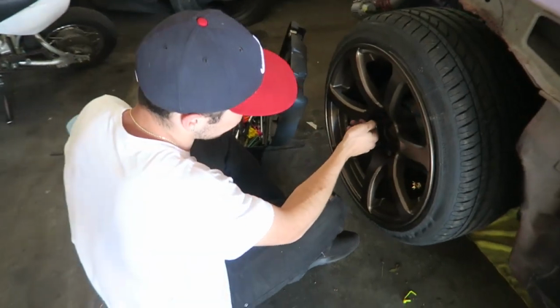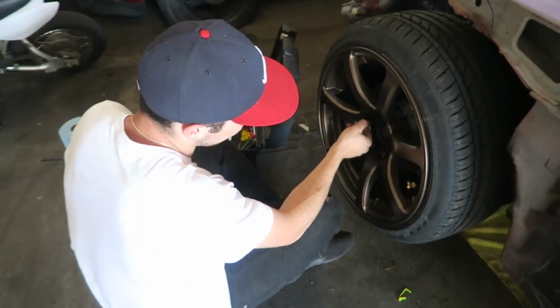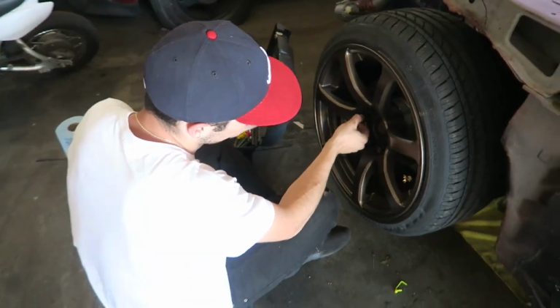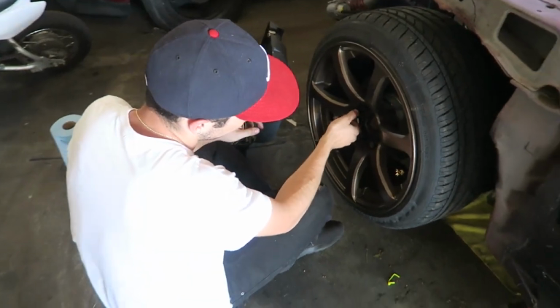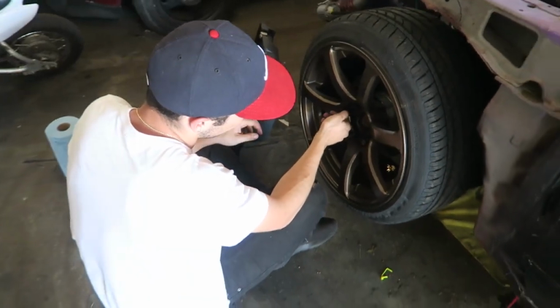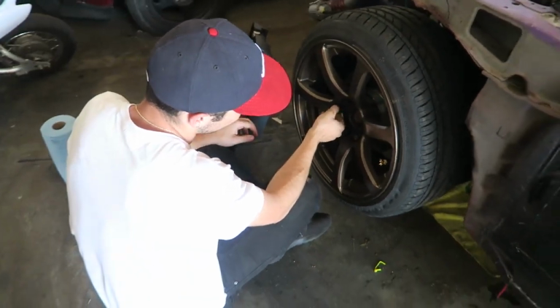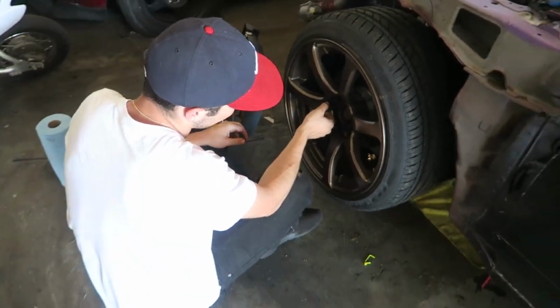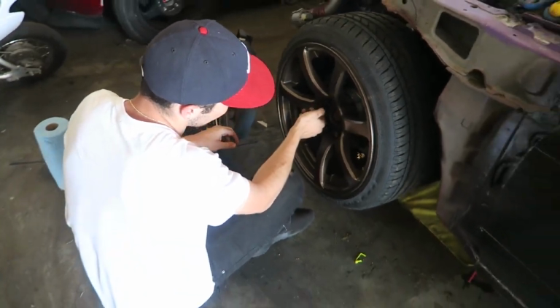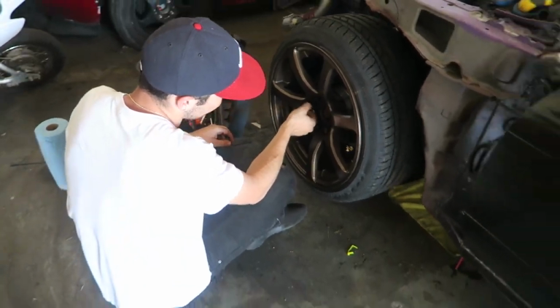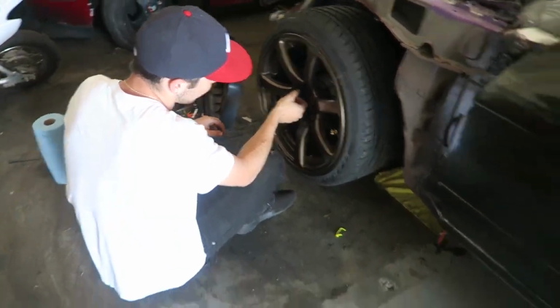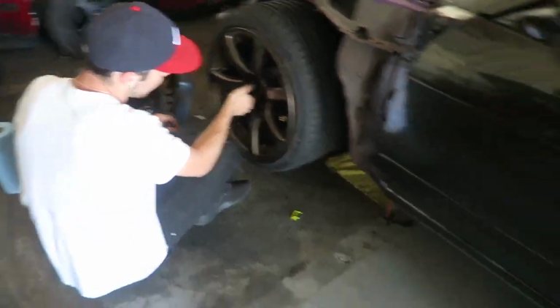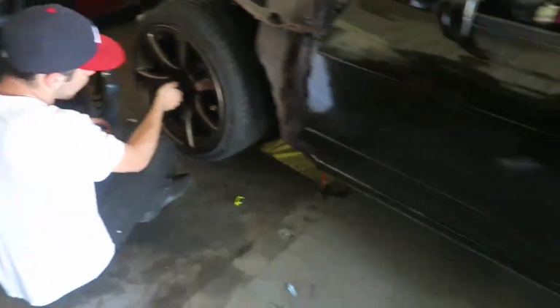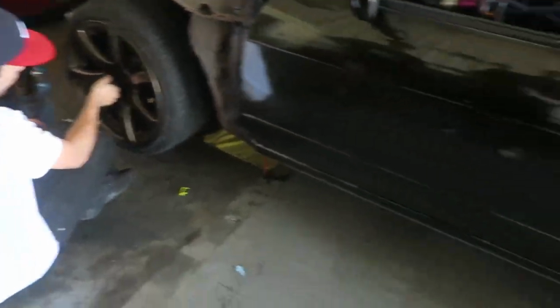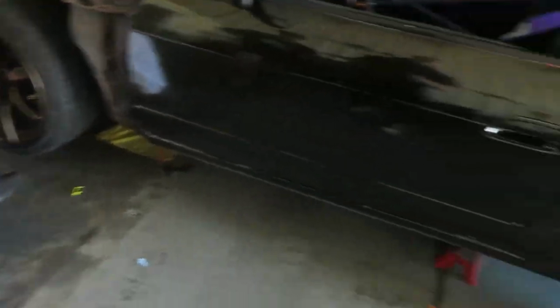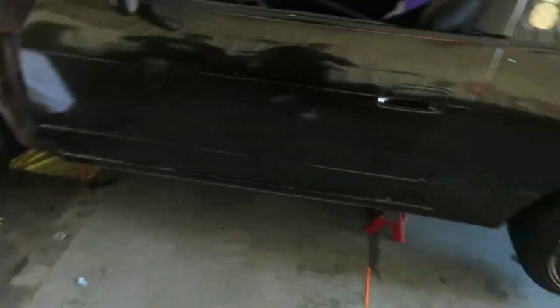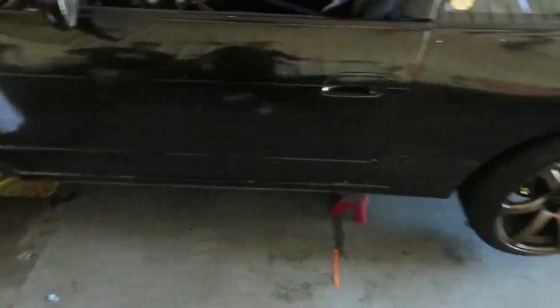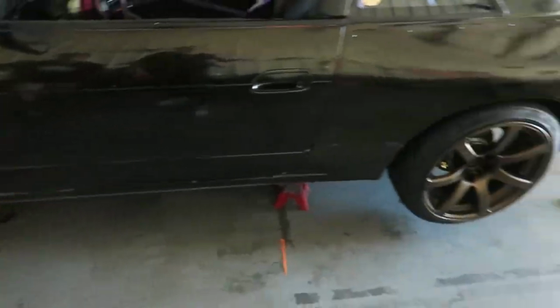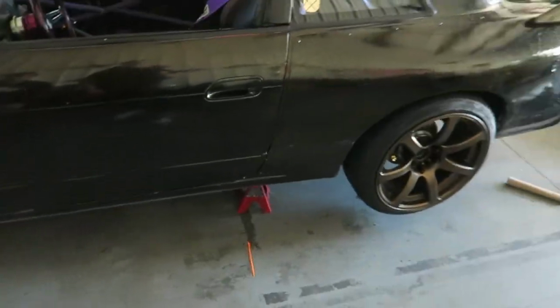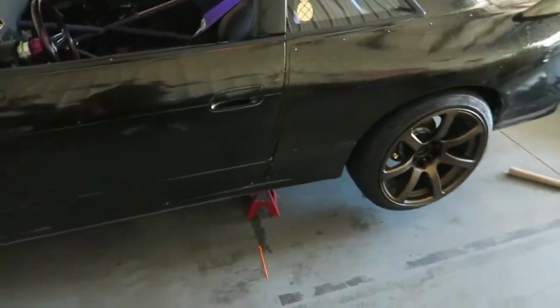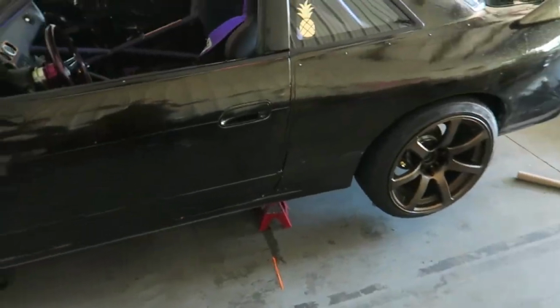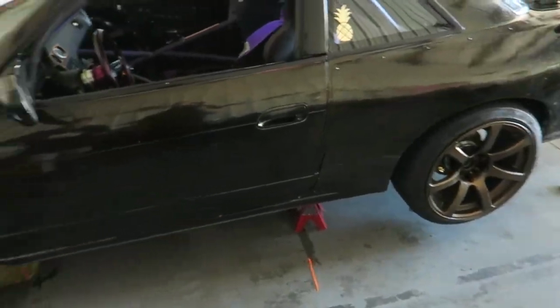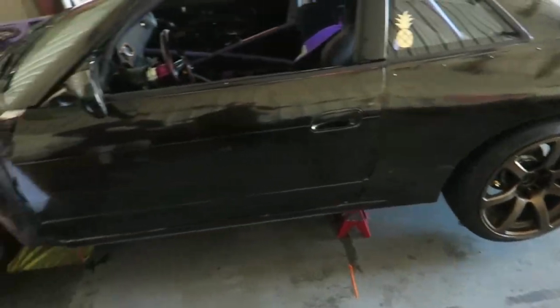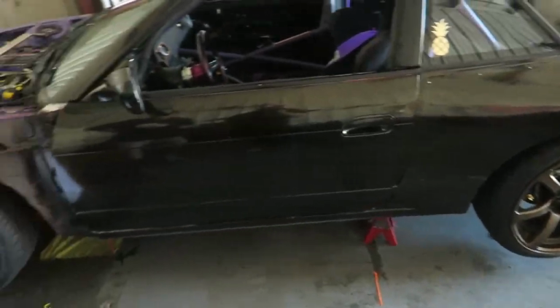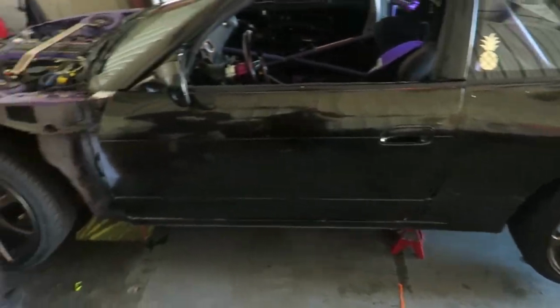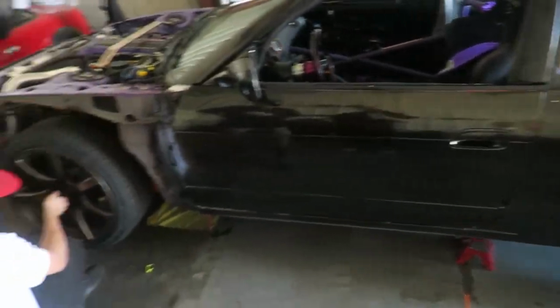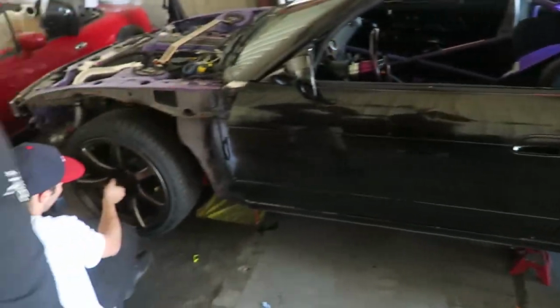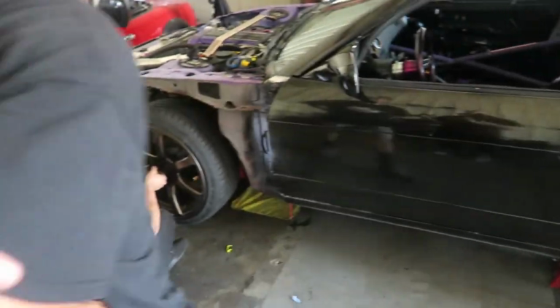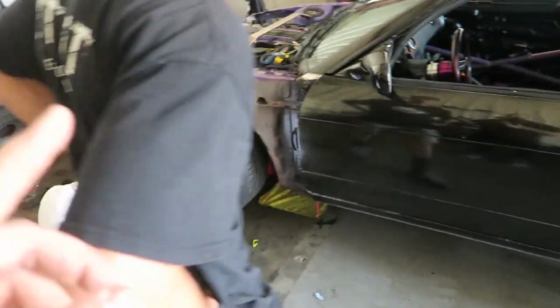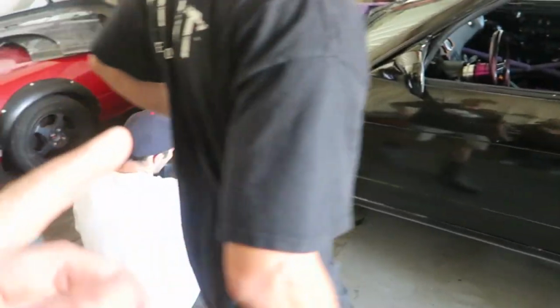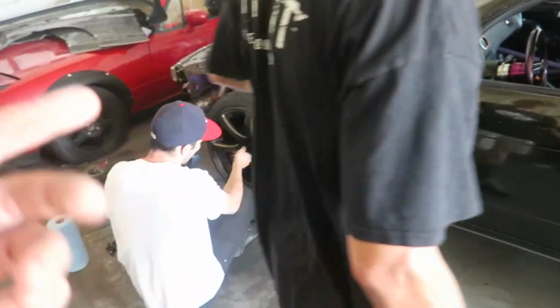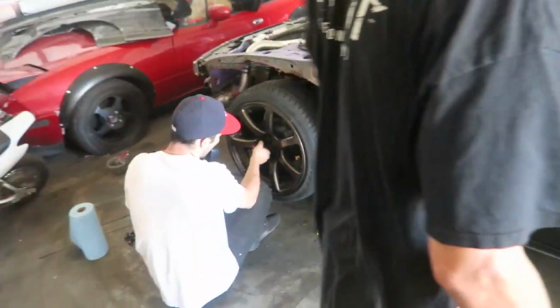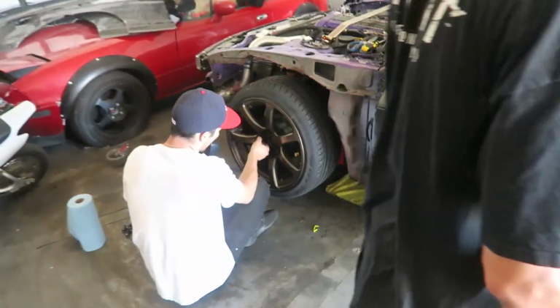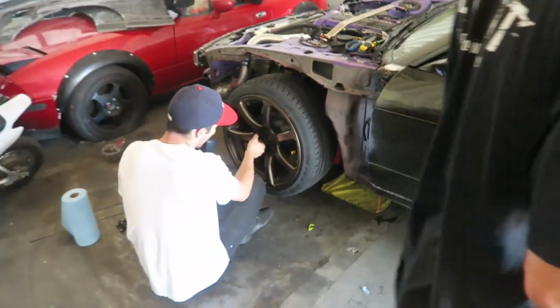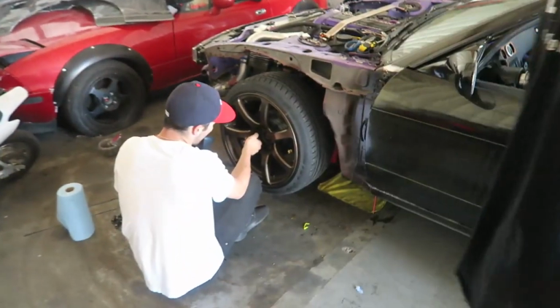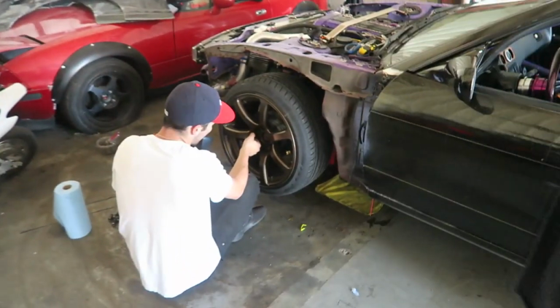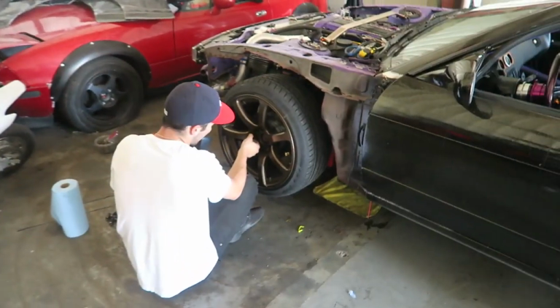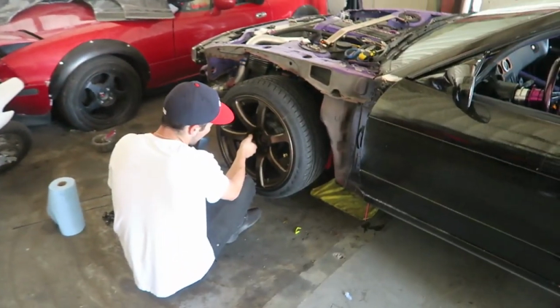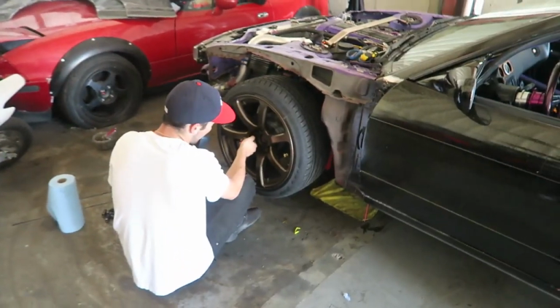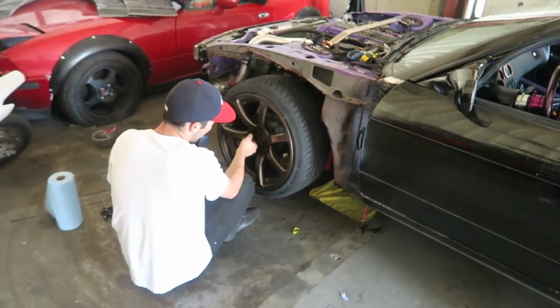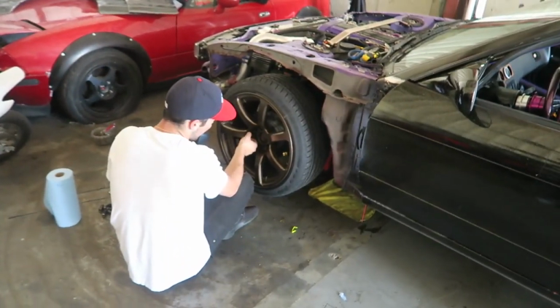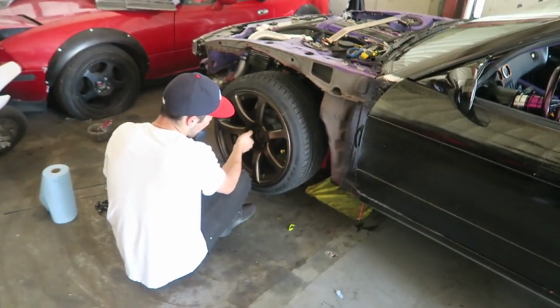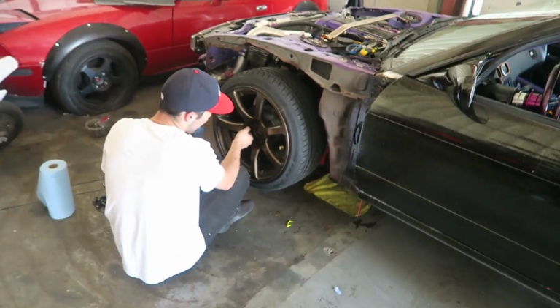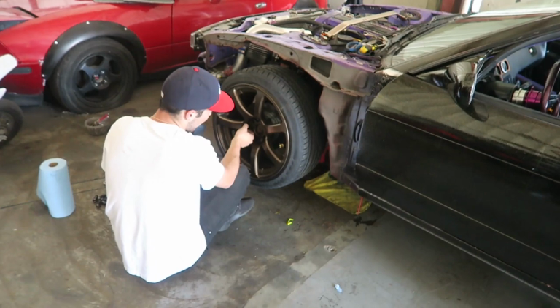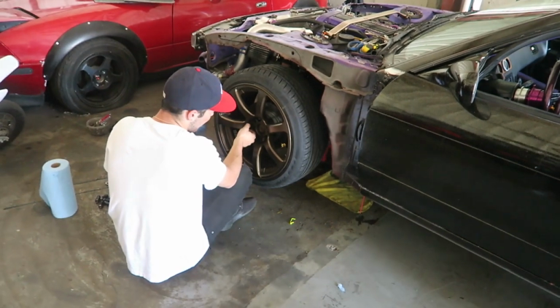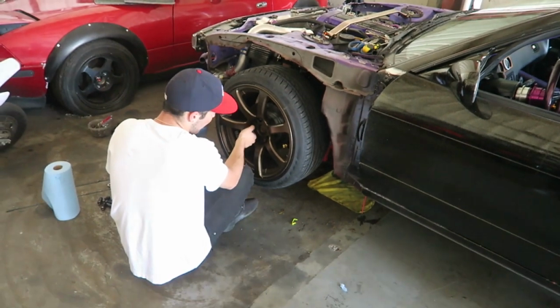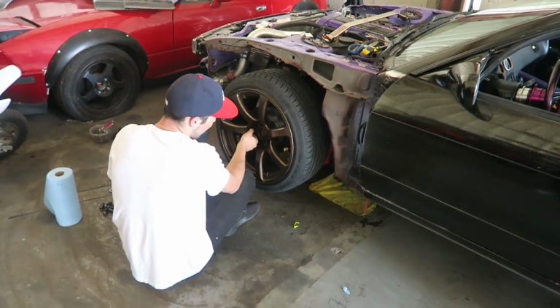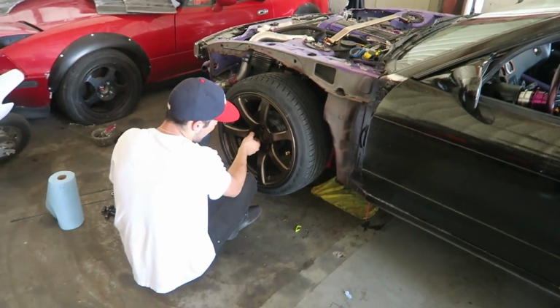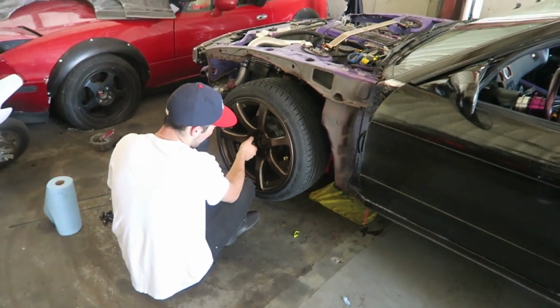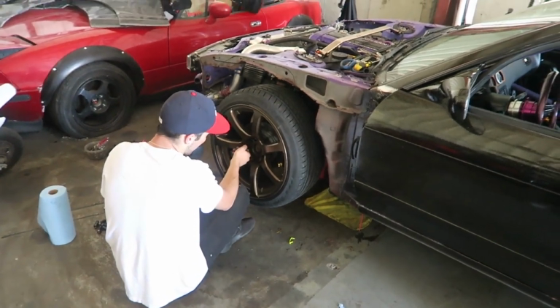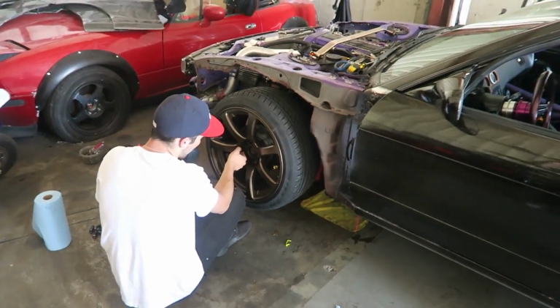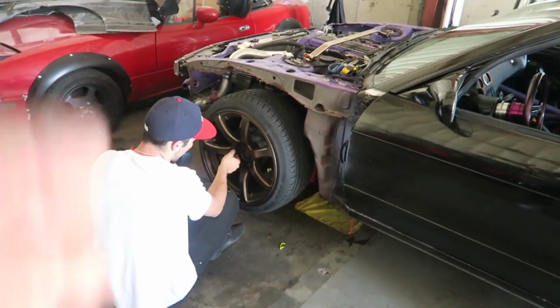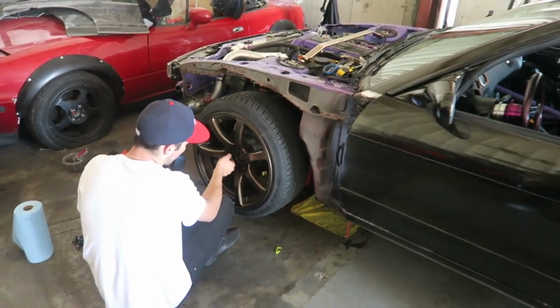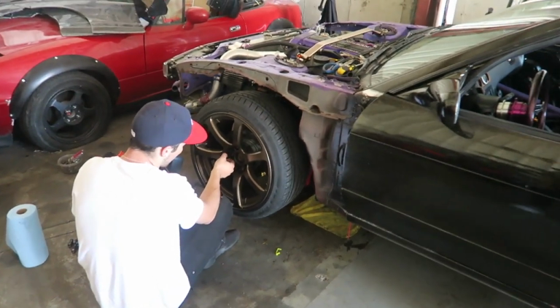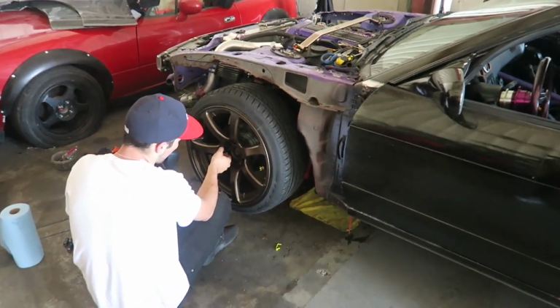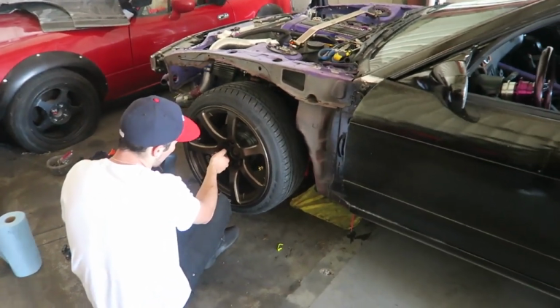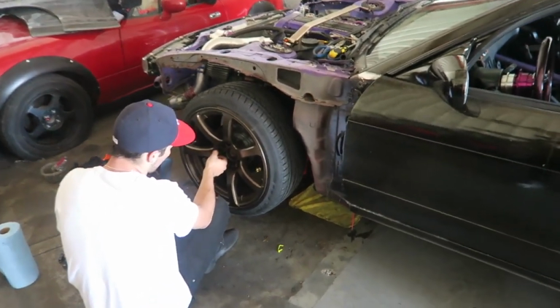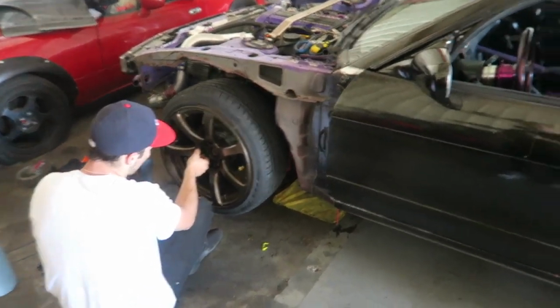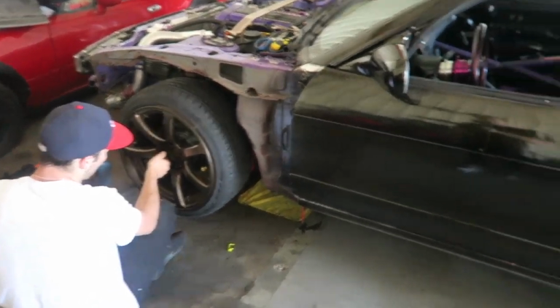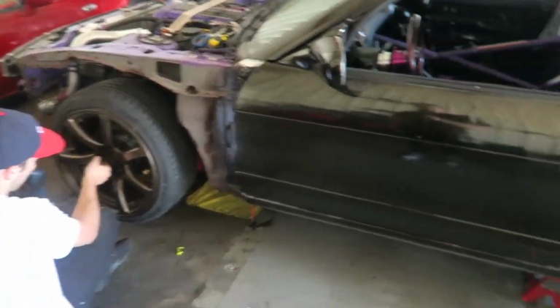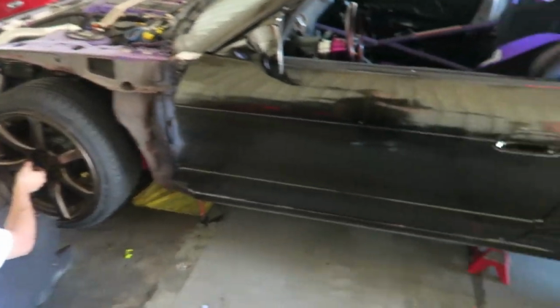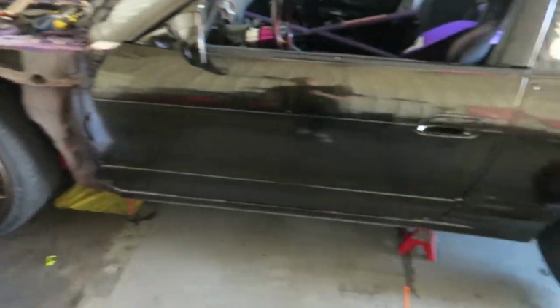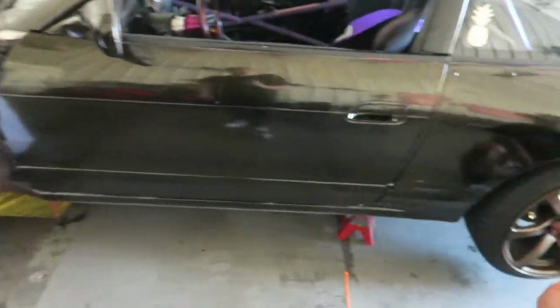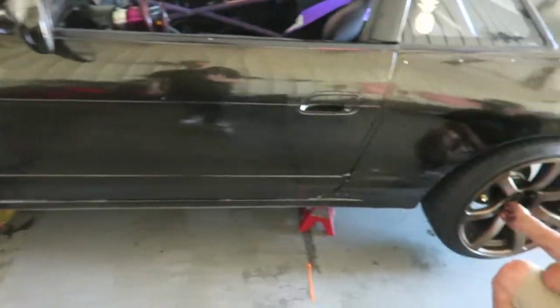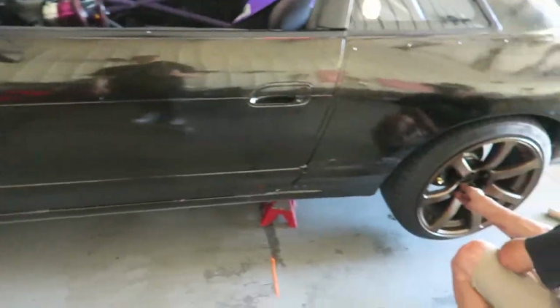So looks like we're gonna lower his car, and then after we lower it we have to do the alignment, which is not gonna be too hard - just a lot of back and forth work.